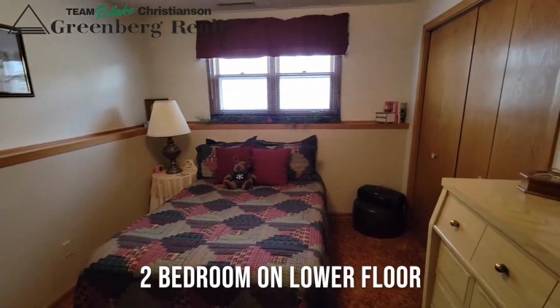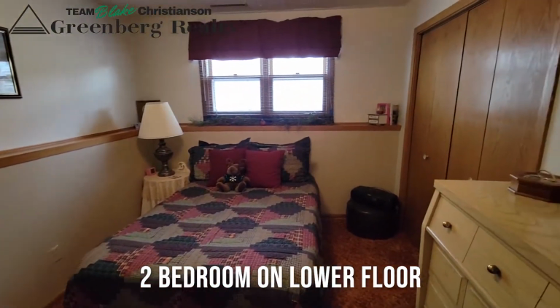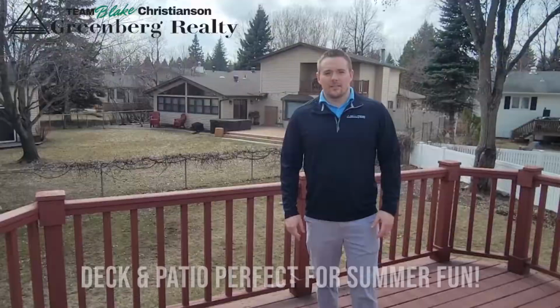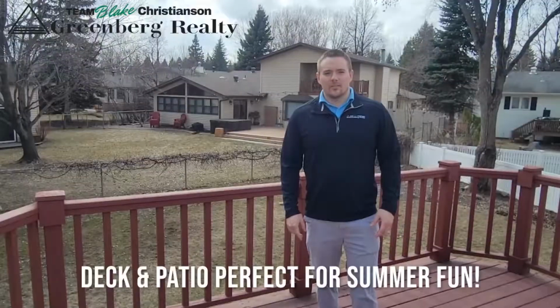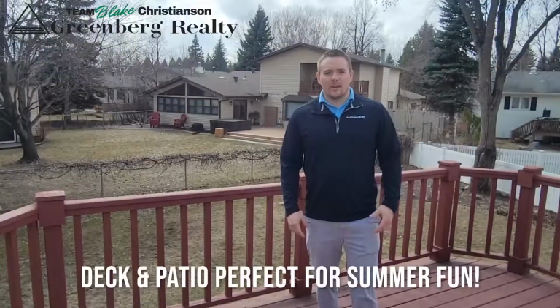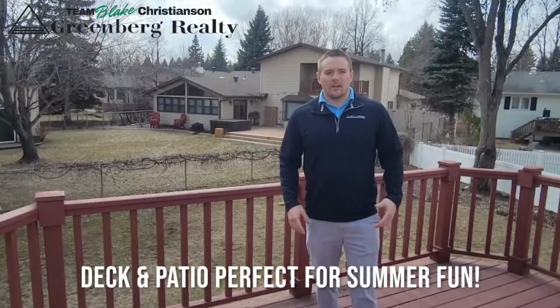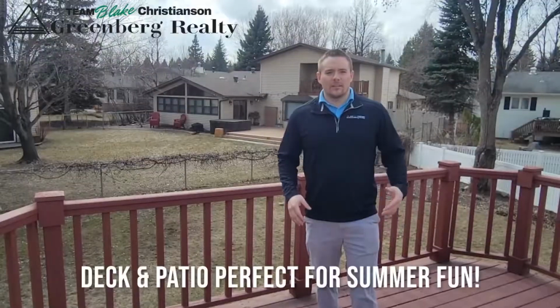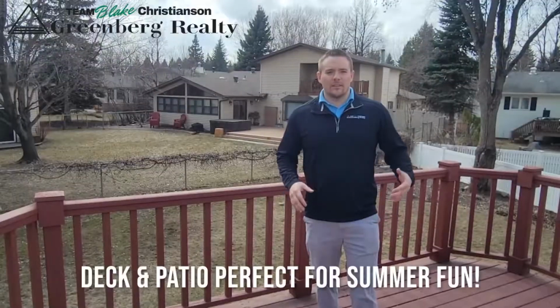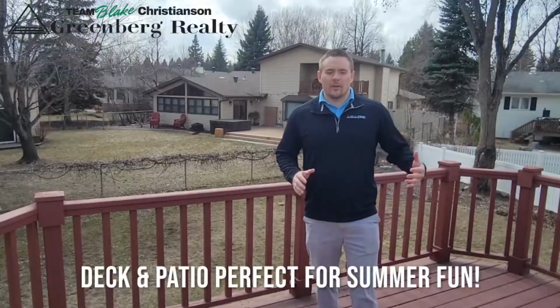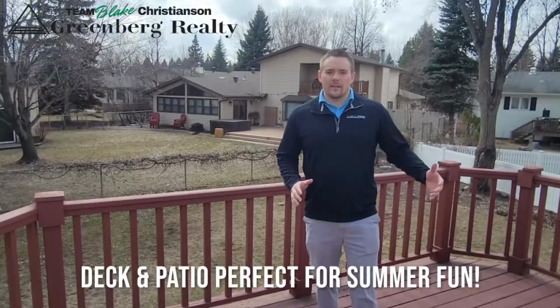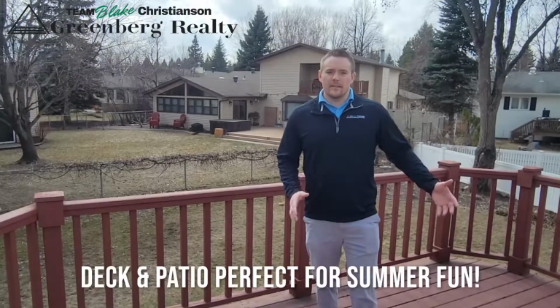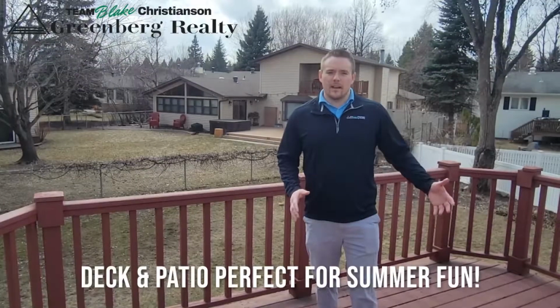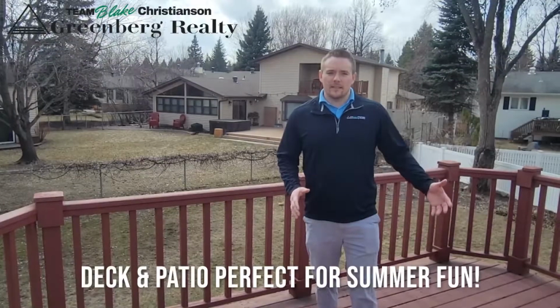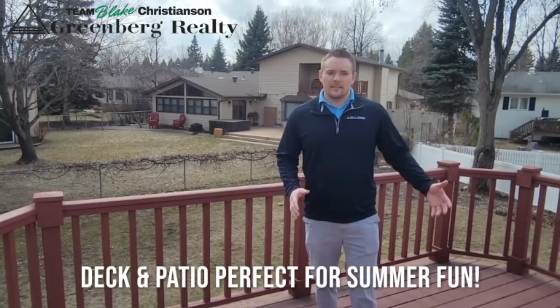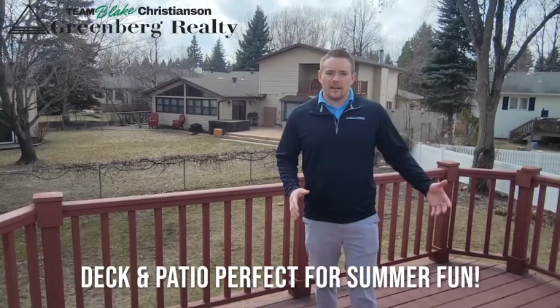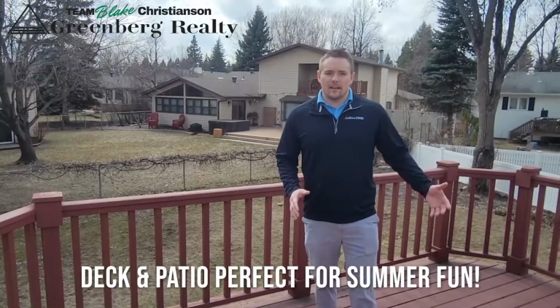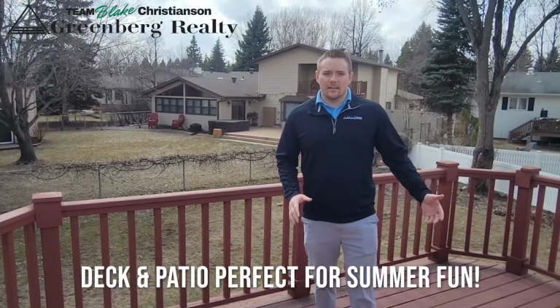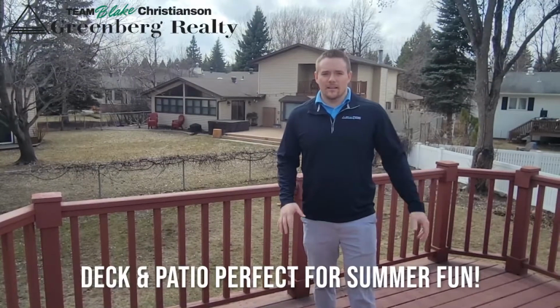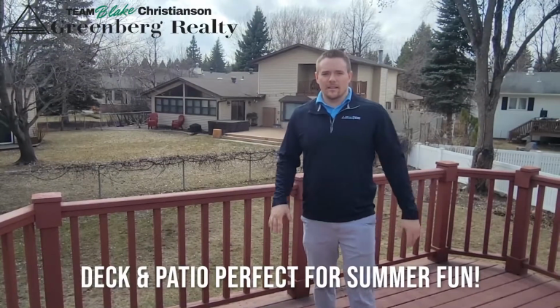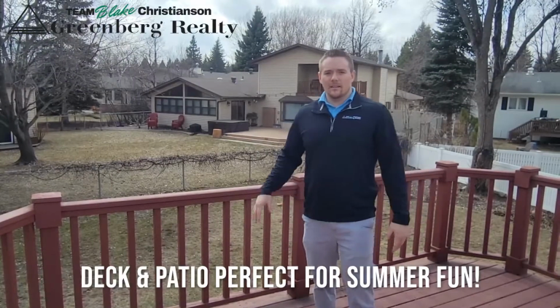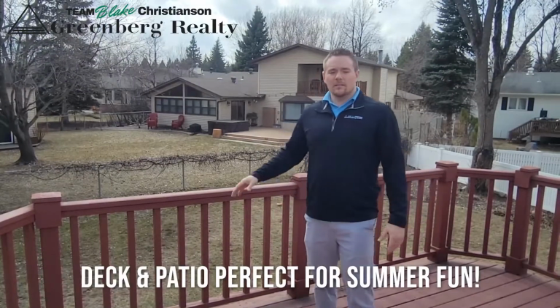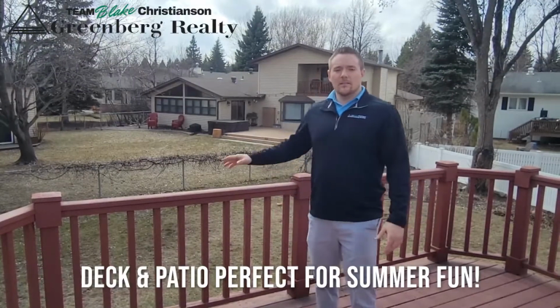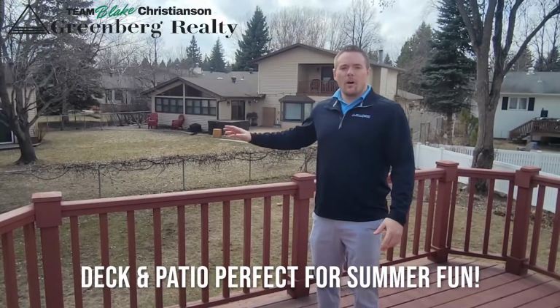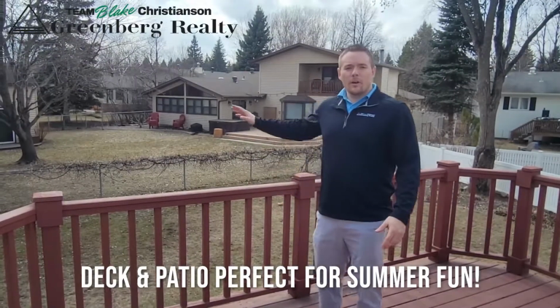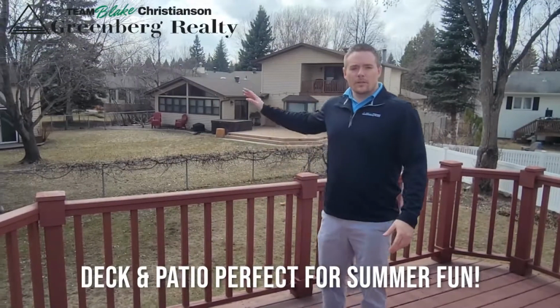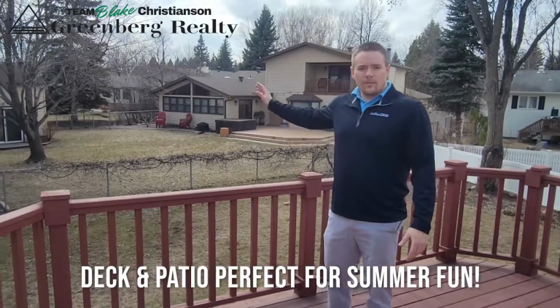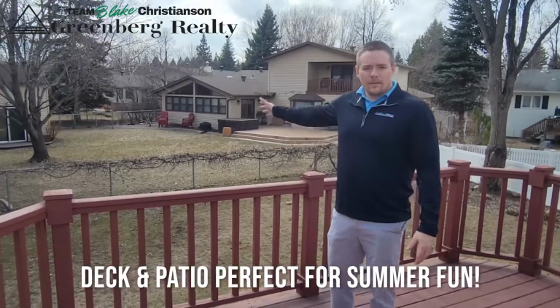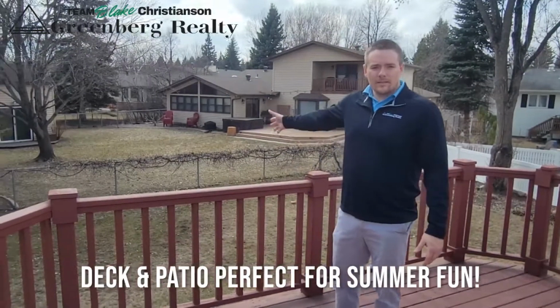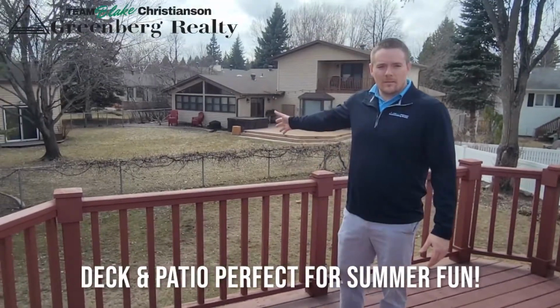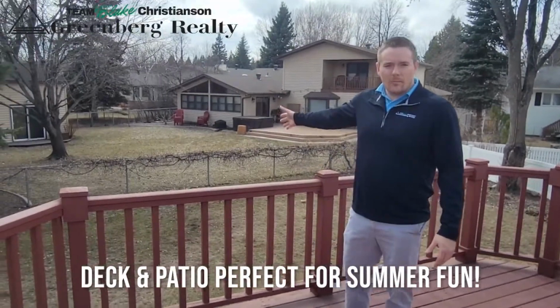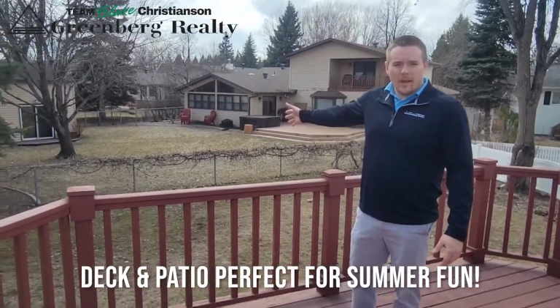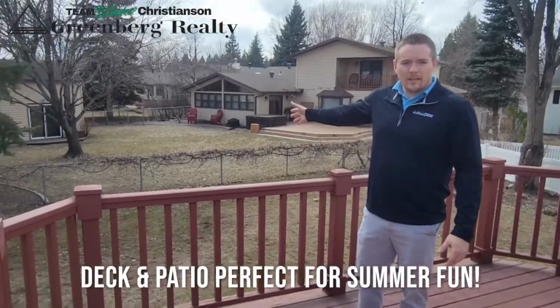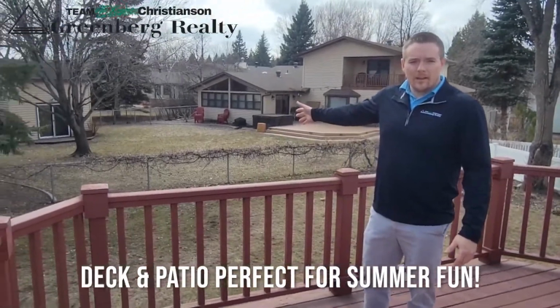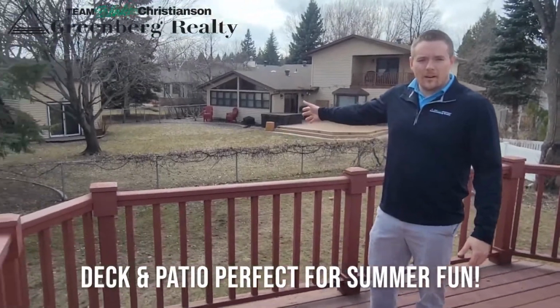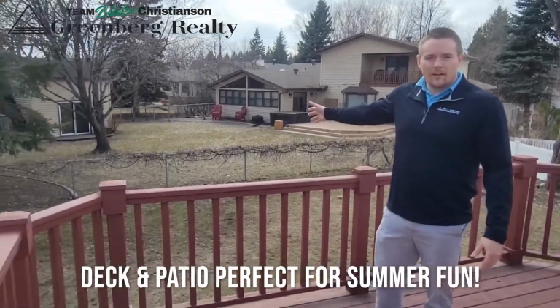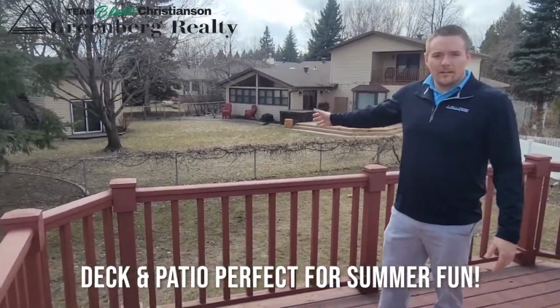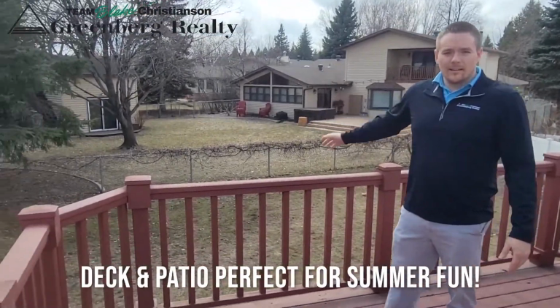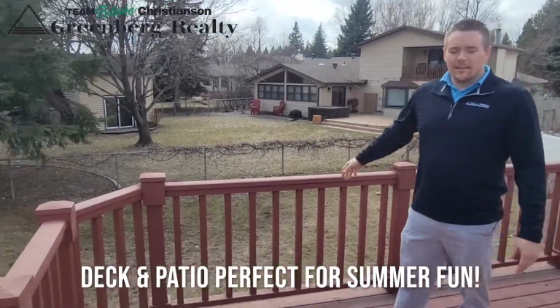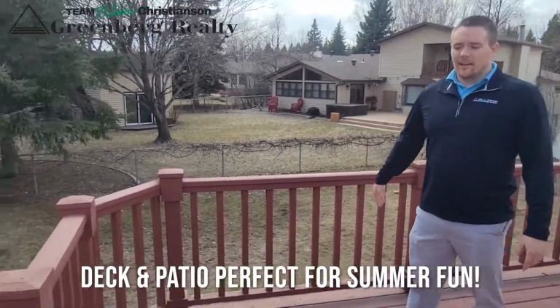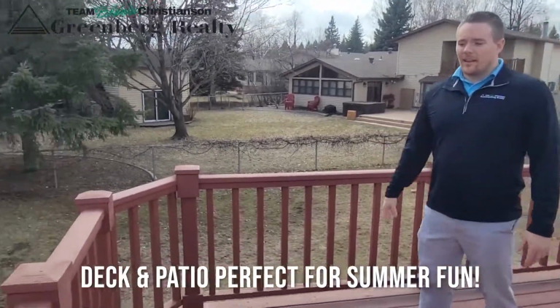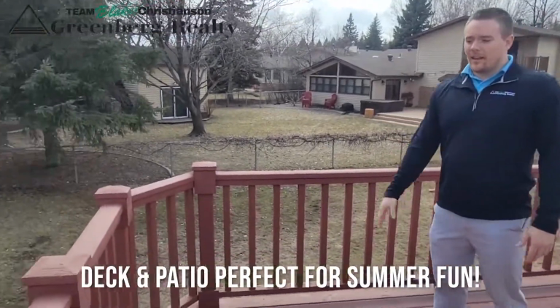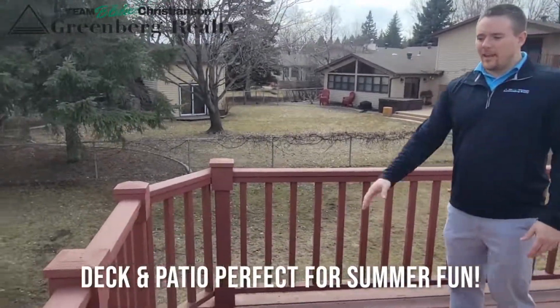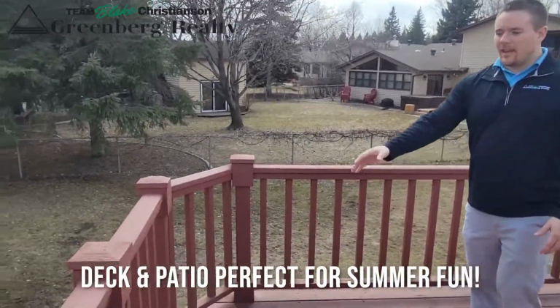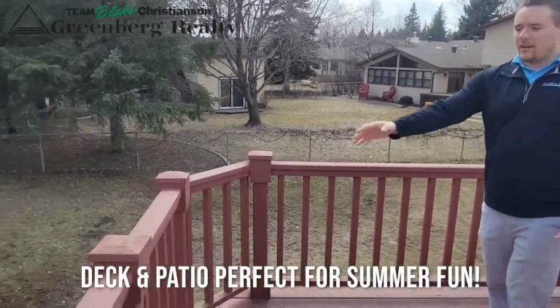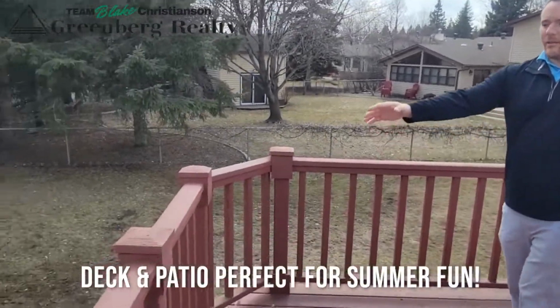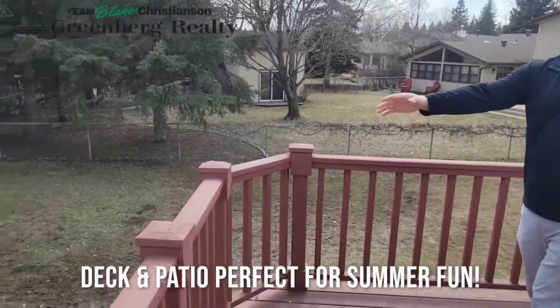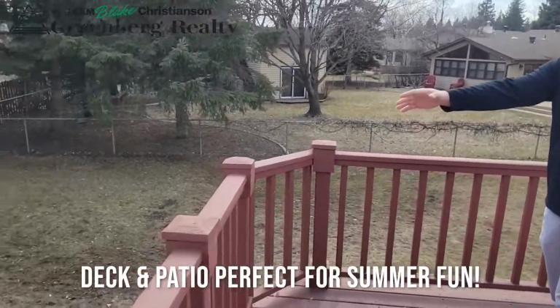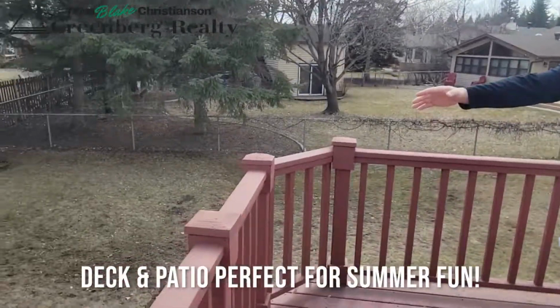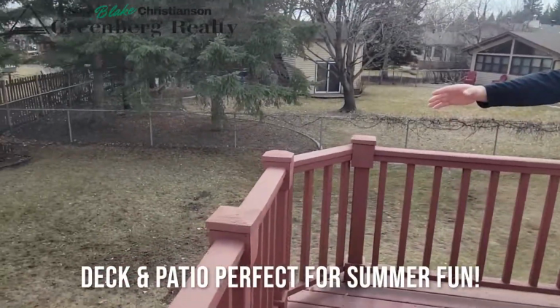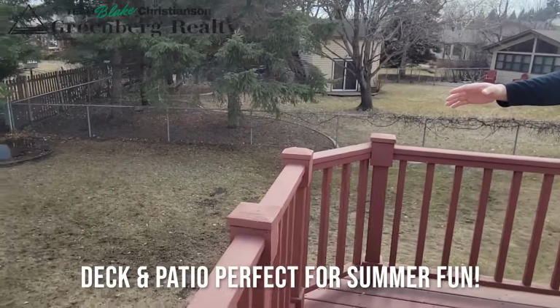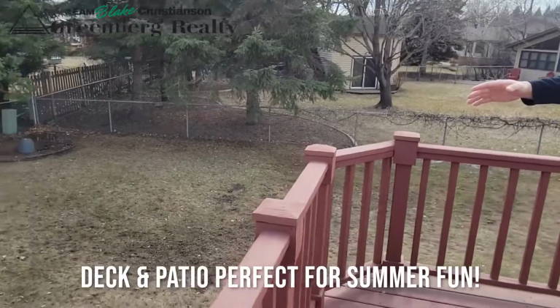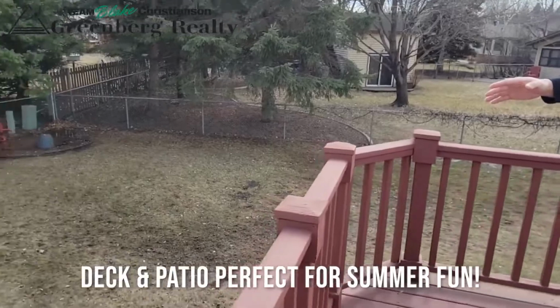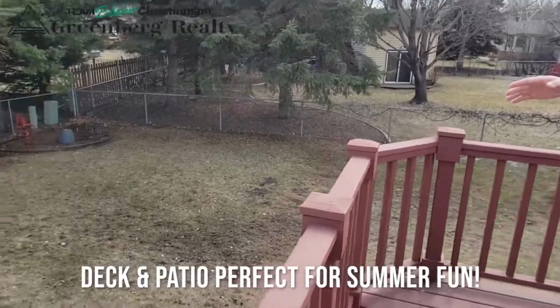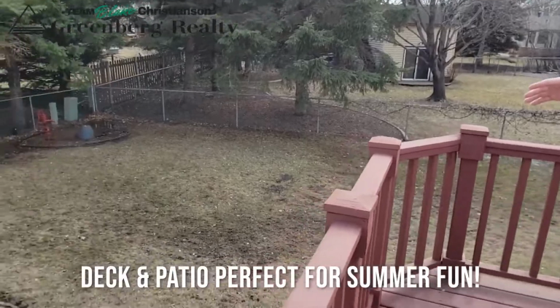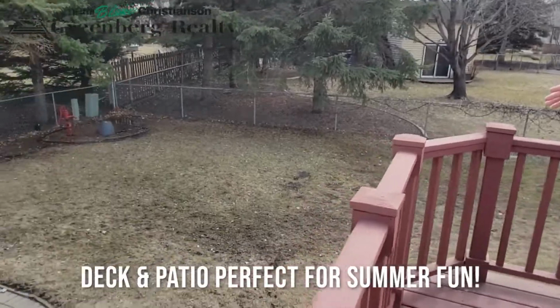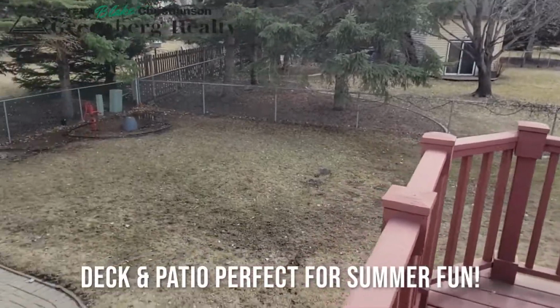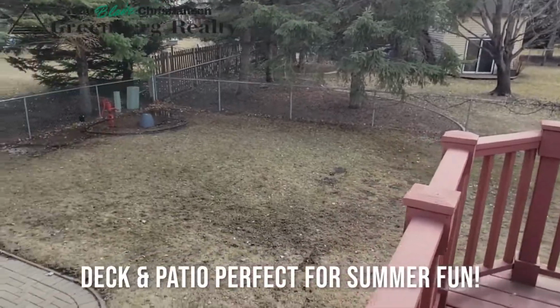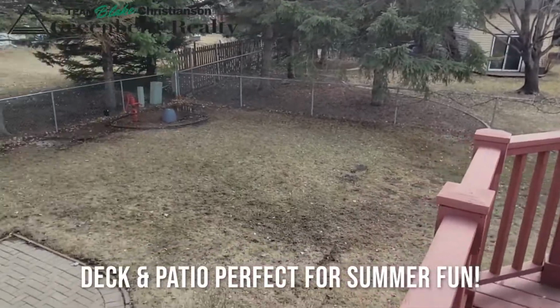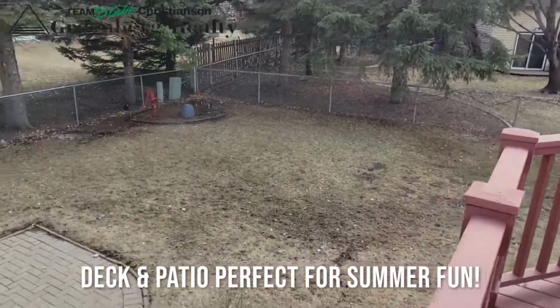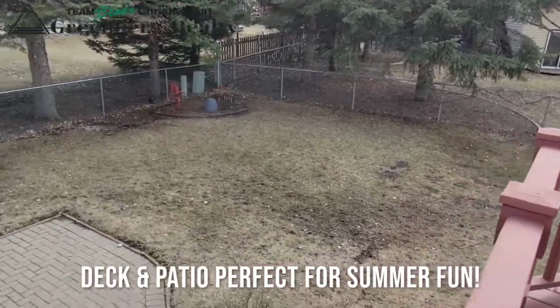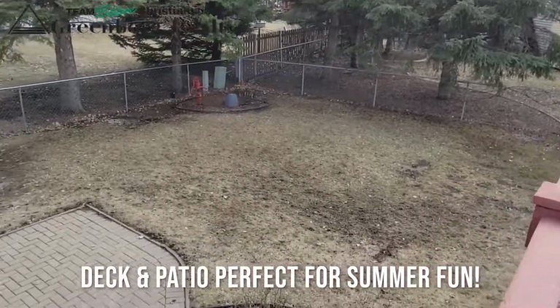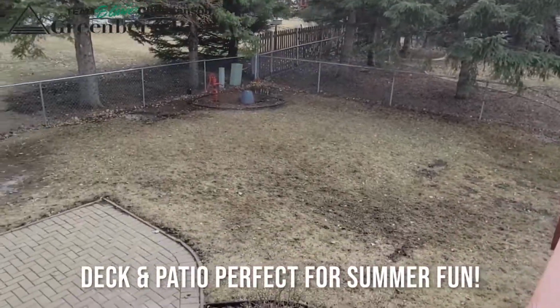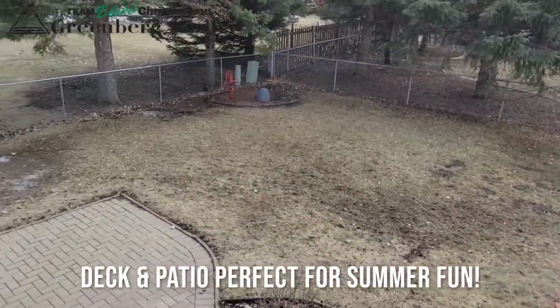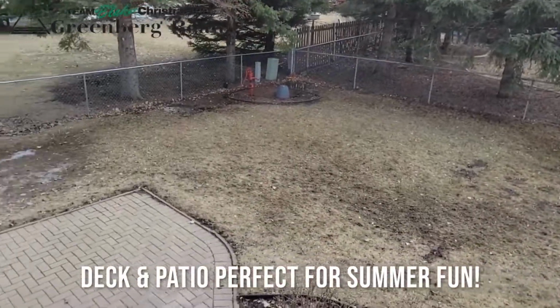Check out this great size deck, large fenced in backyard and a fantastic brick patio at the bottom of the stairs.